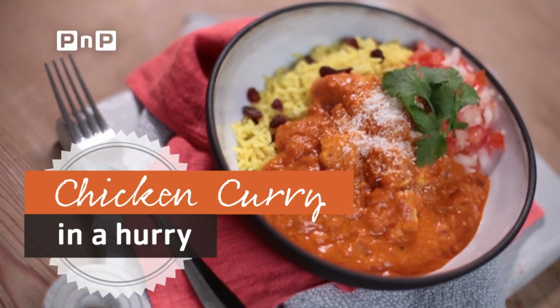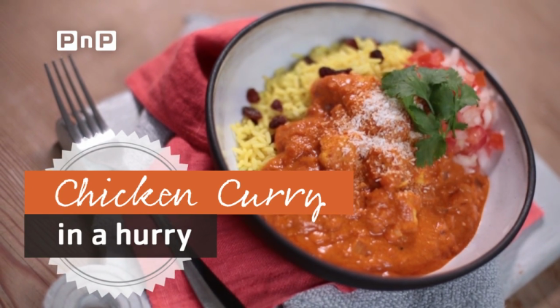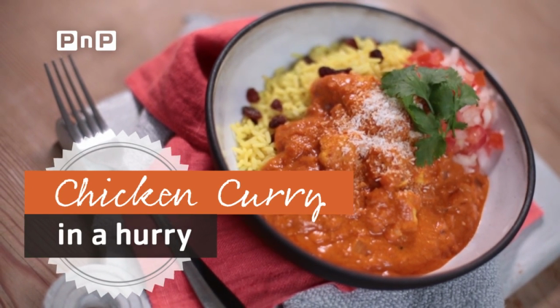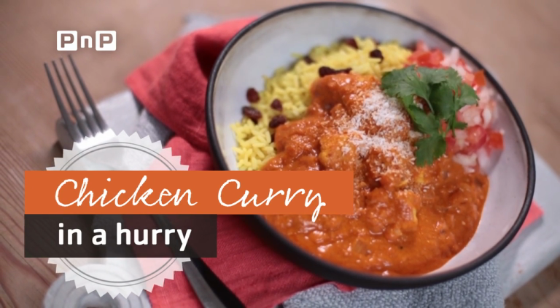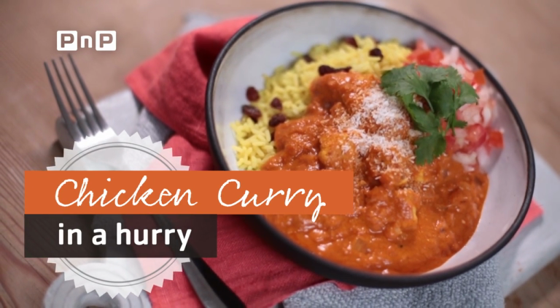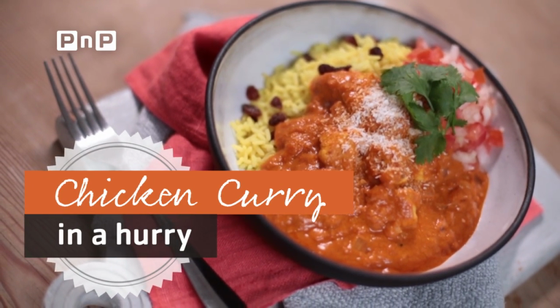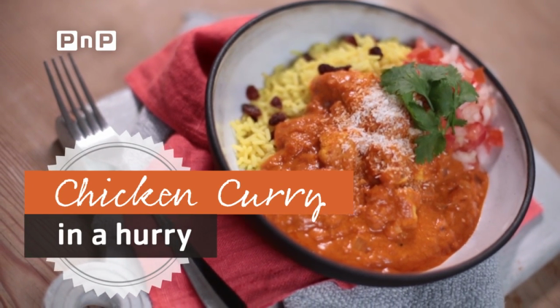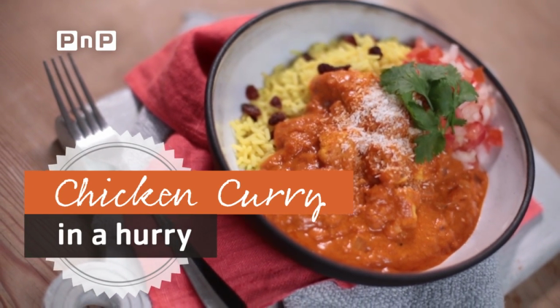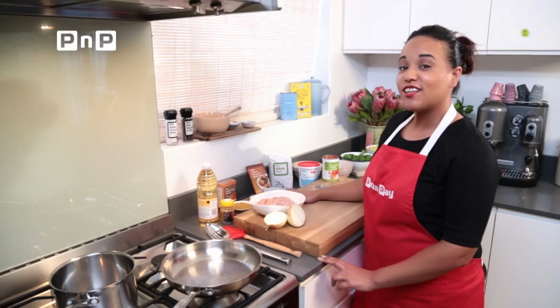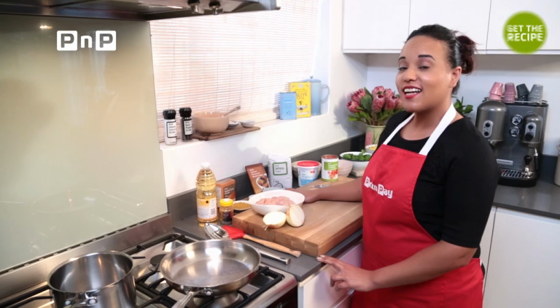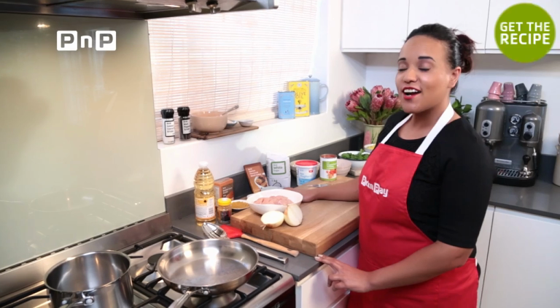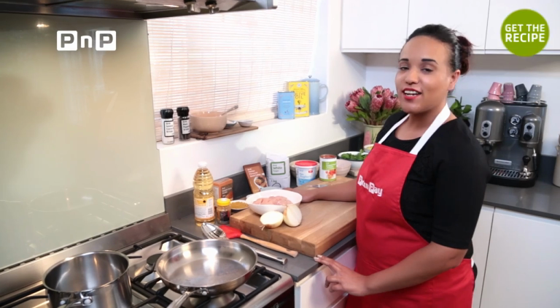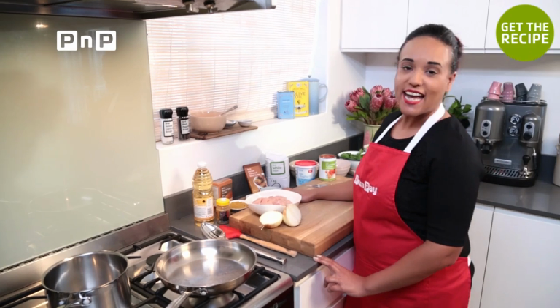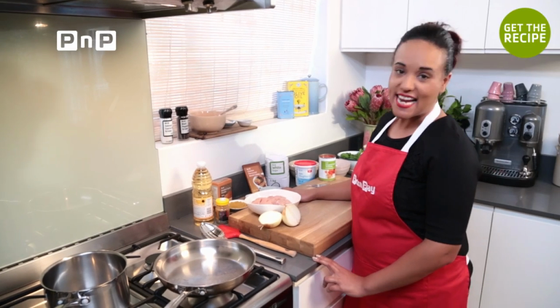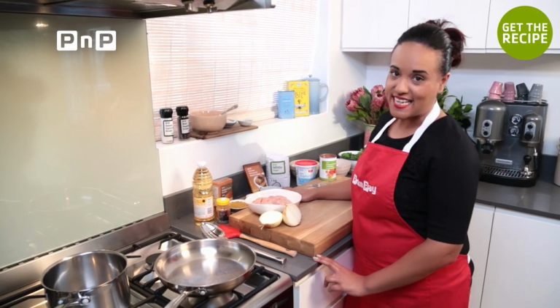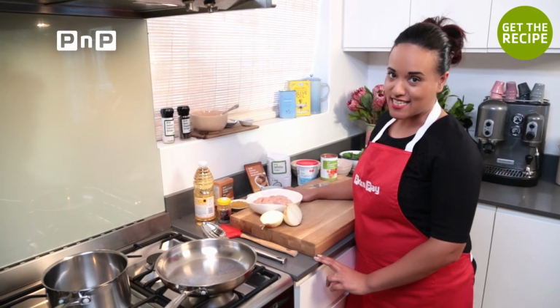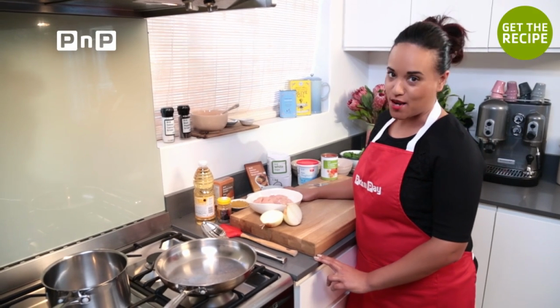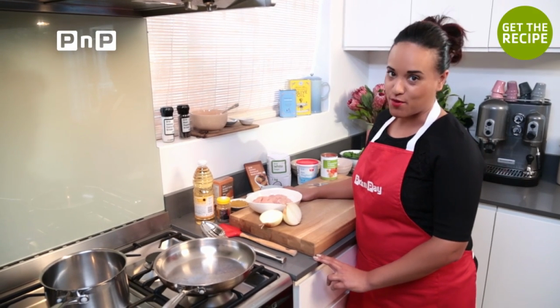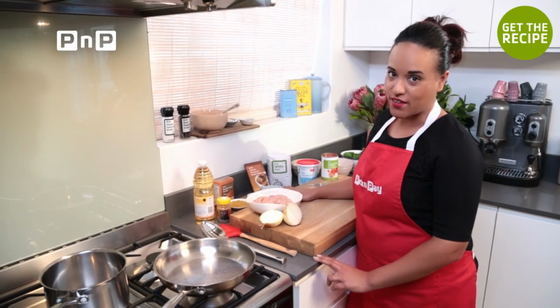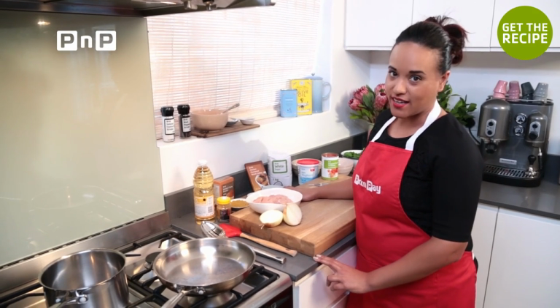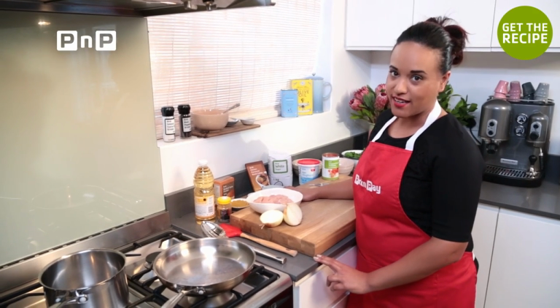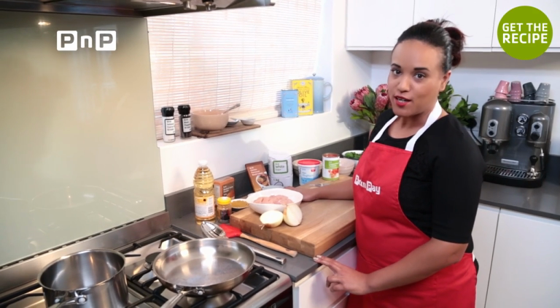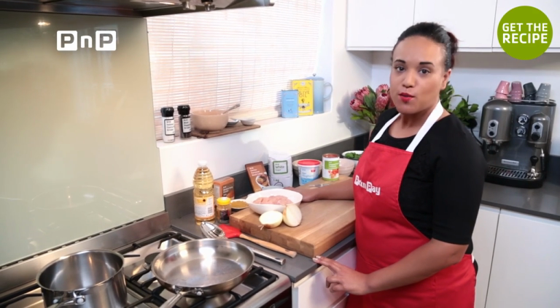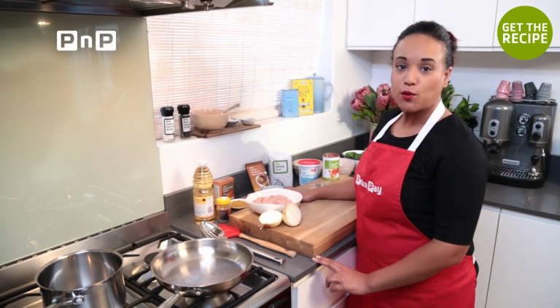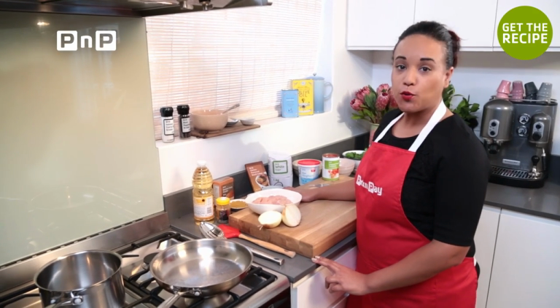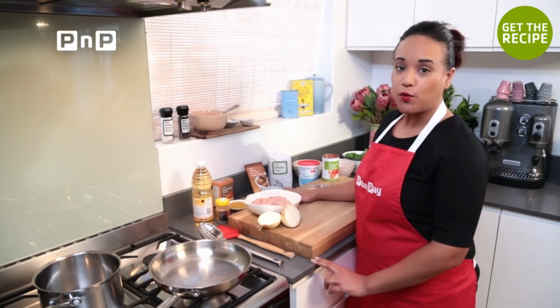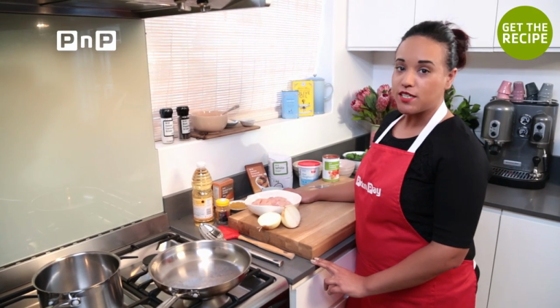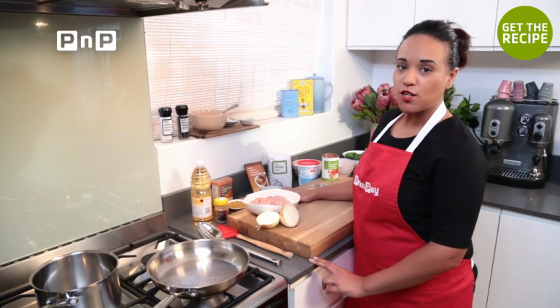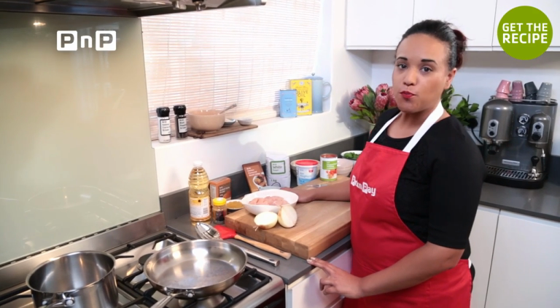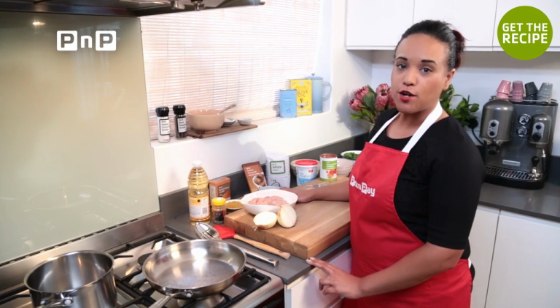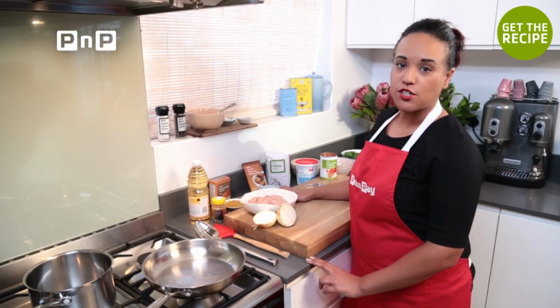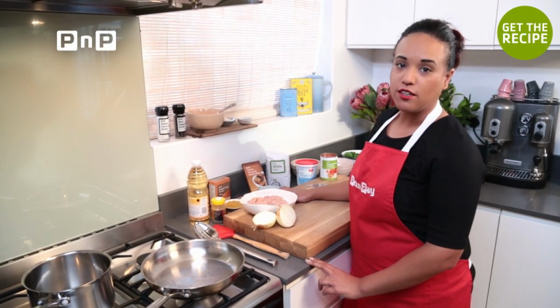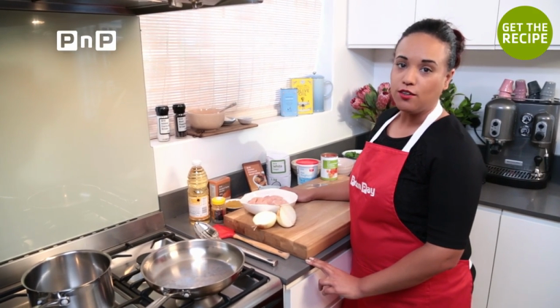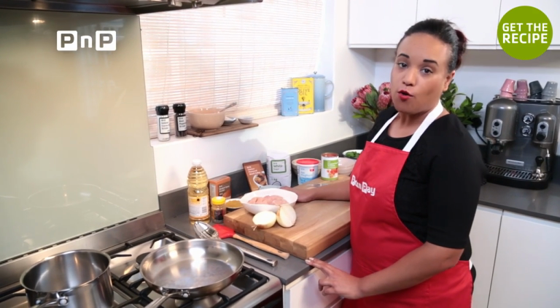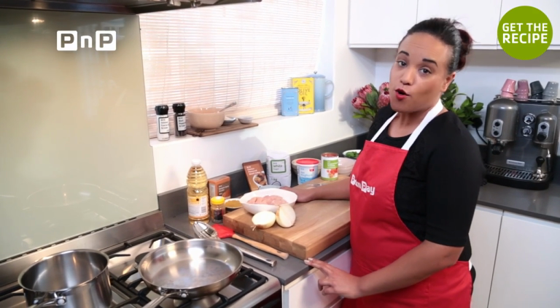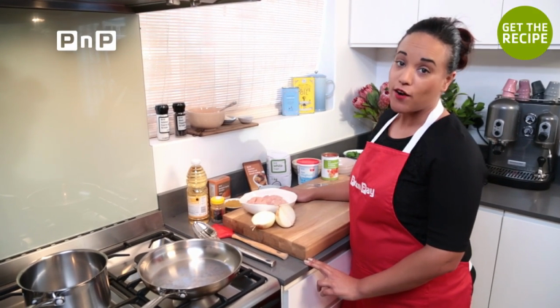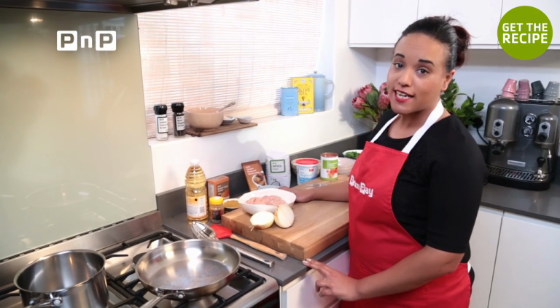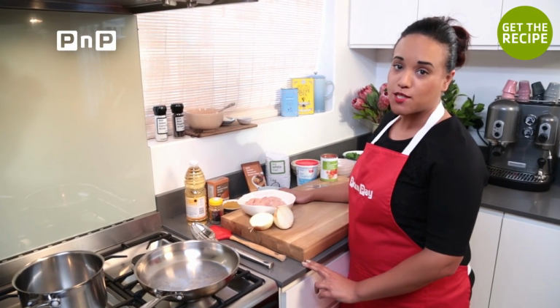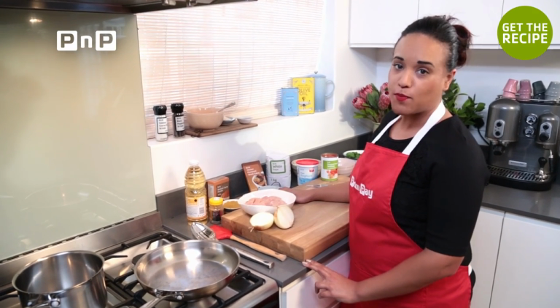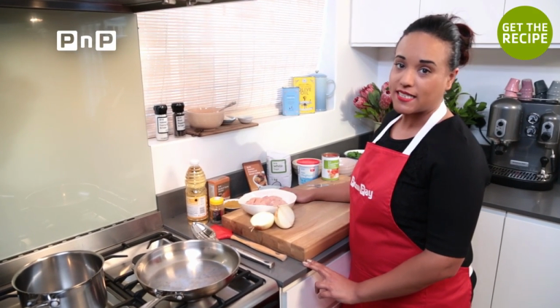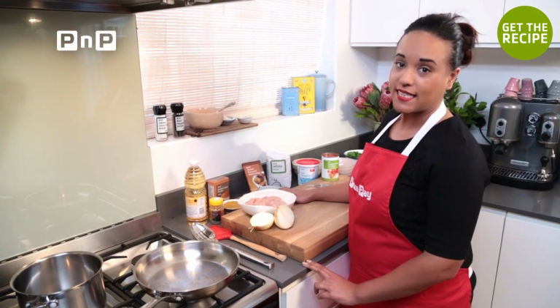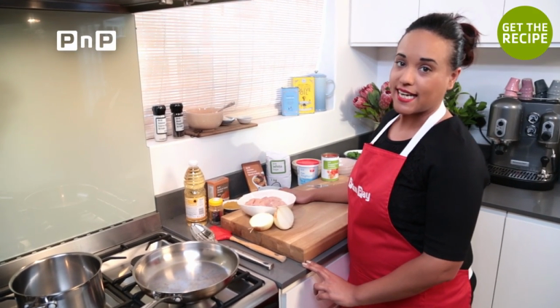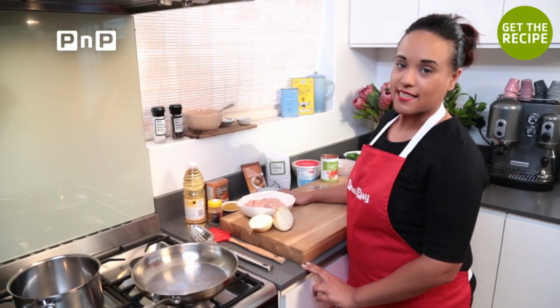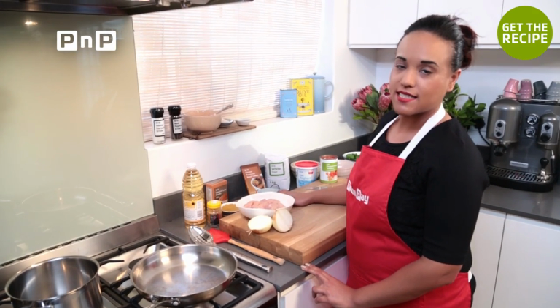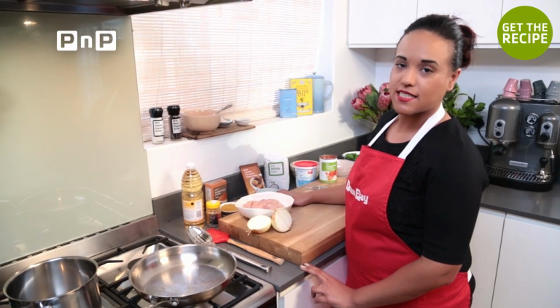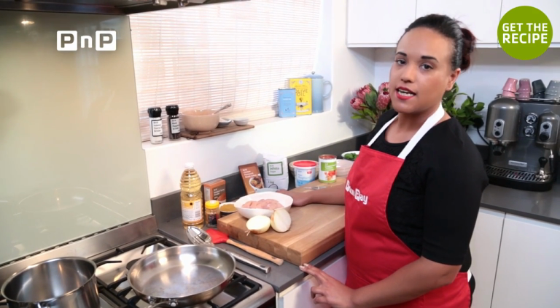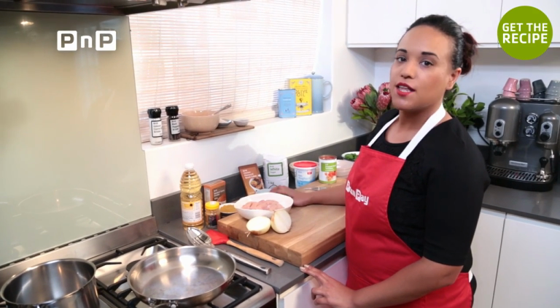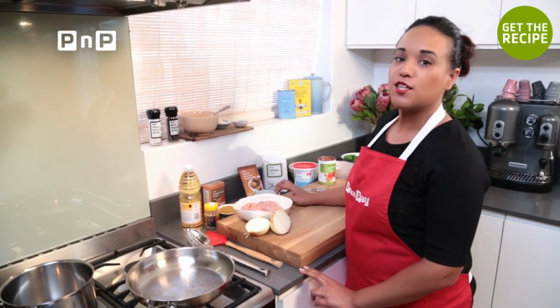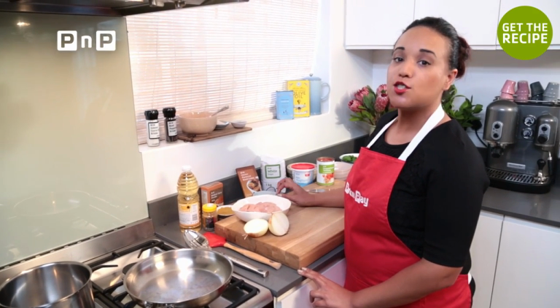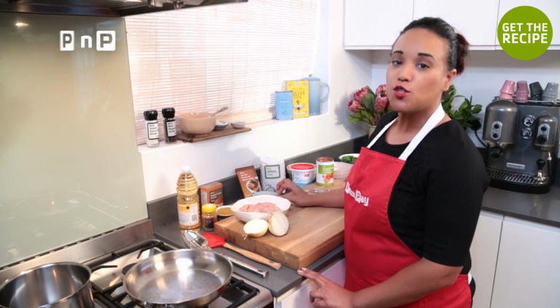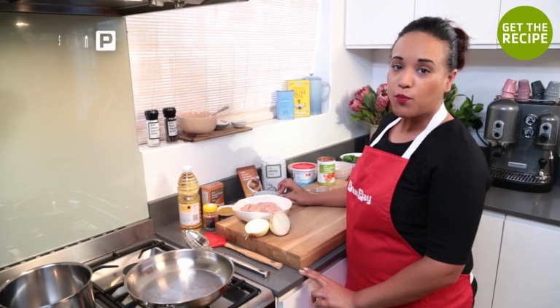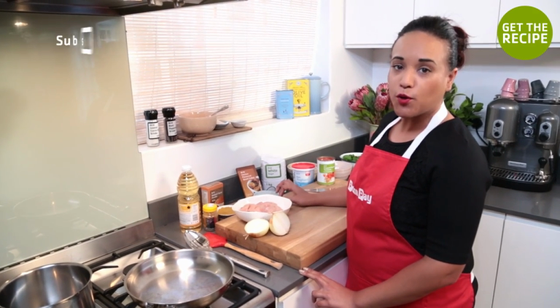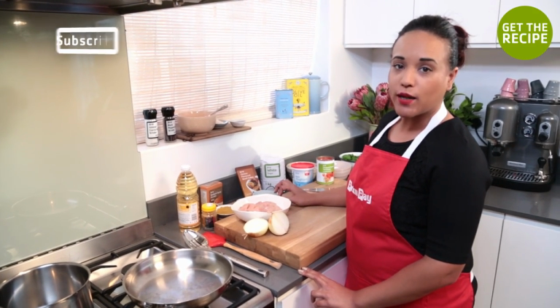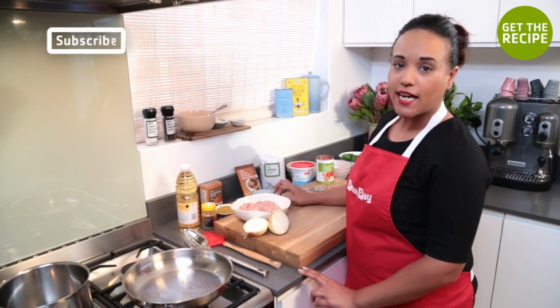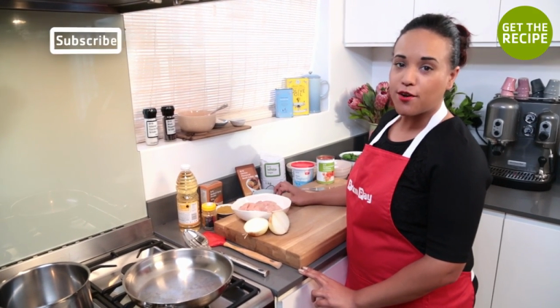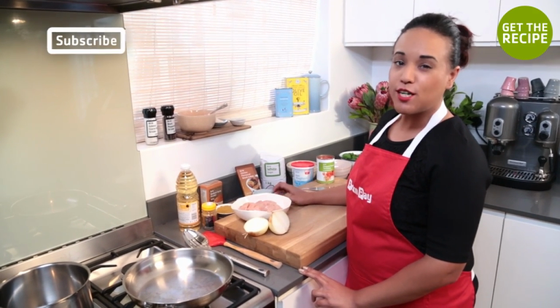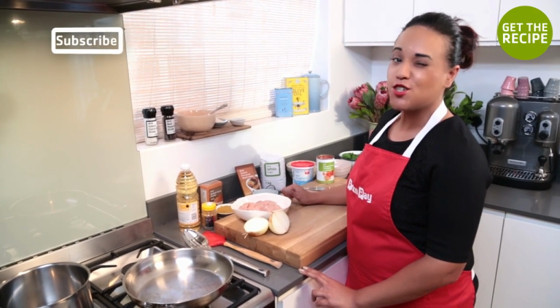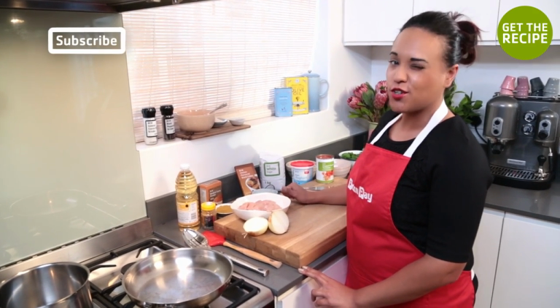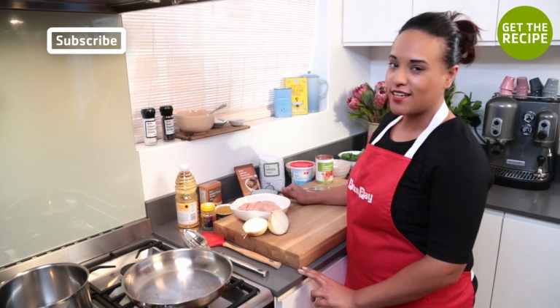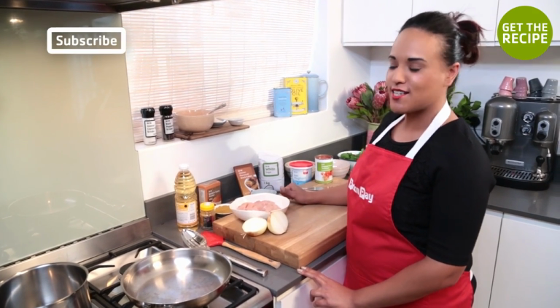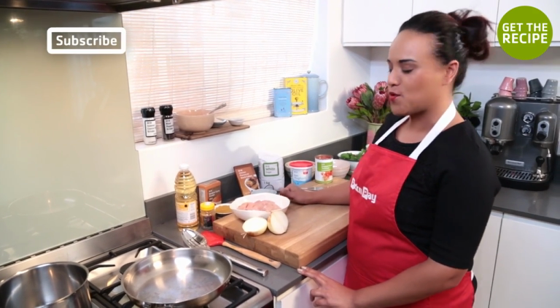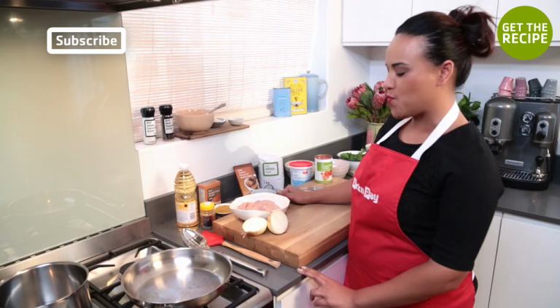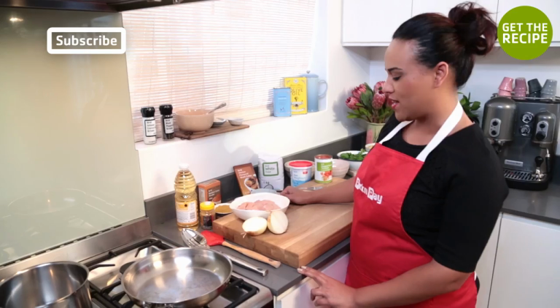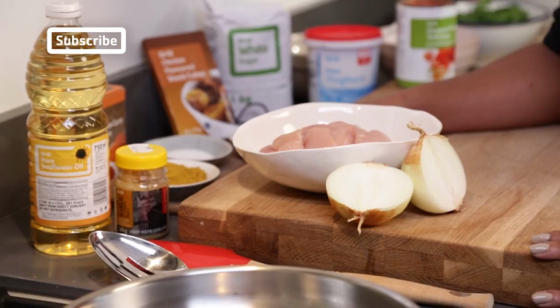I enjoy a good curry any time of the year, but with winter approaching or for unexpected guests, the super quick curry sure is a winner.